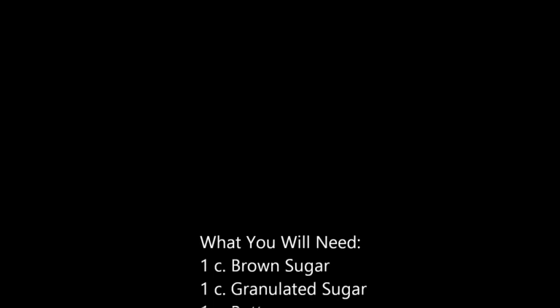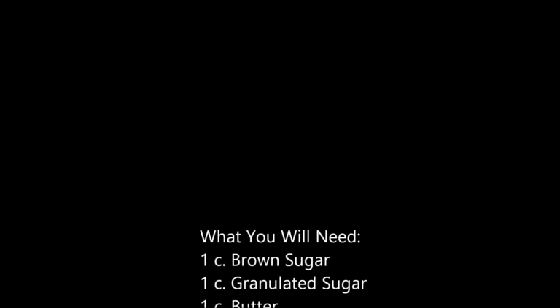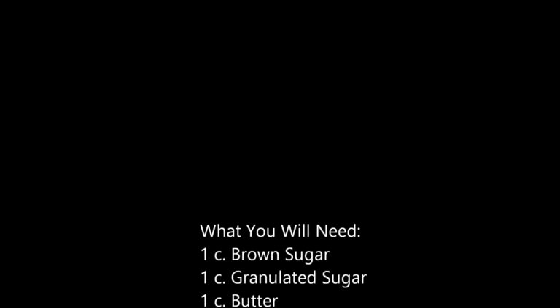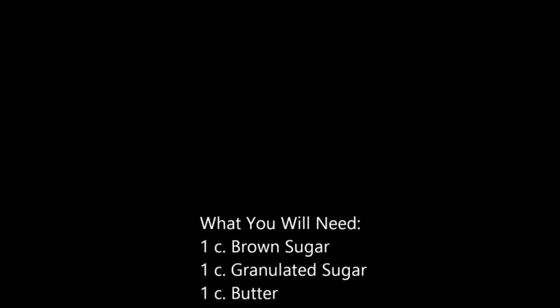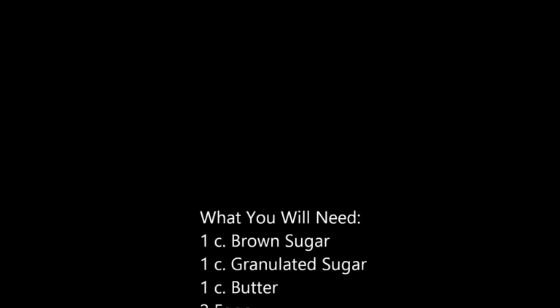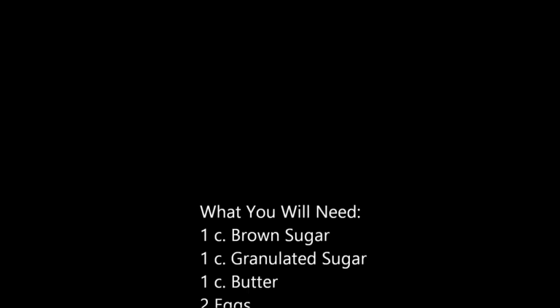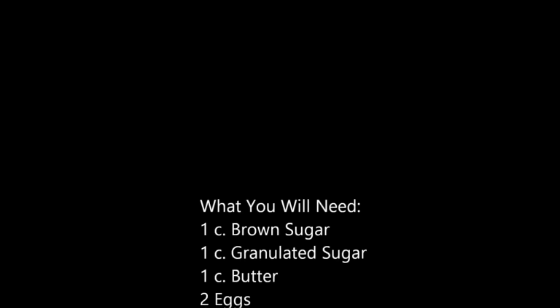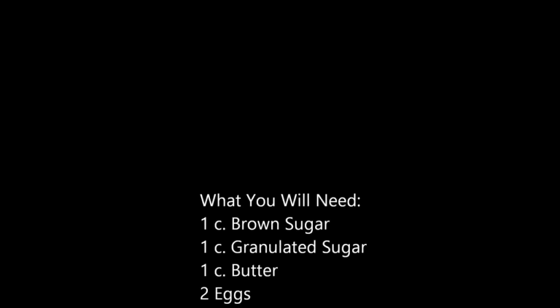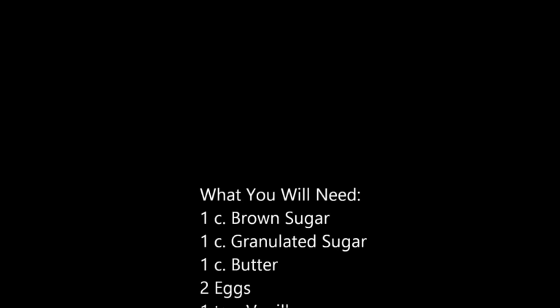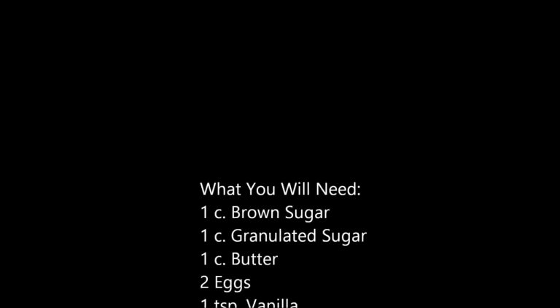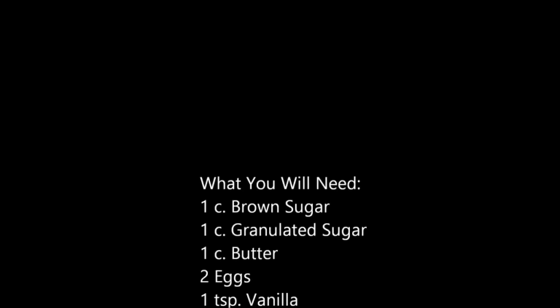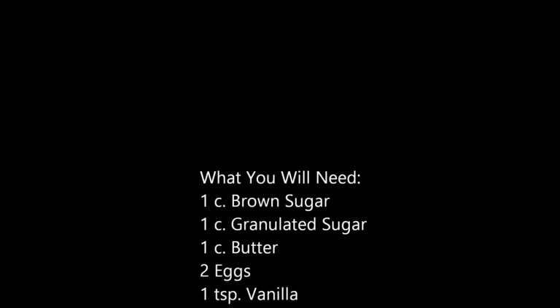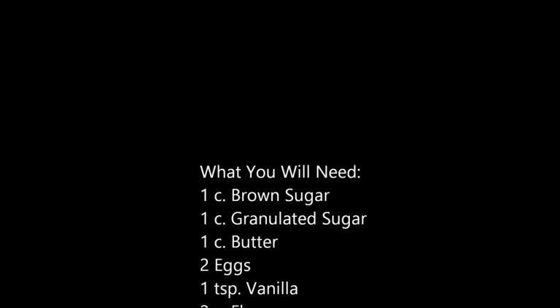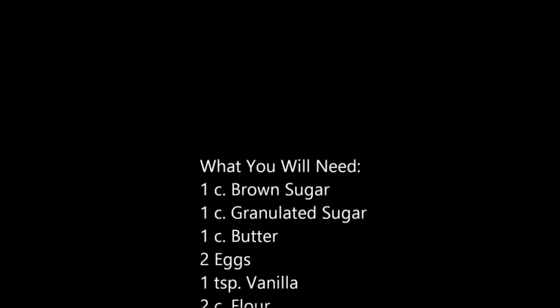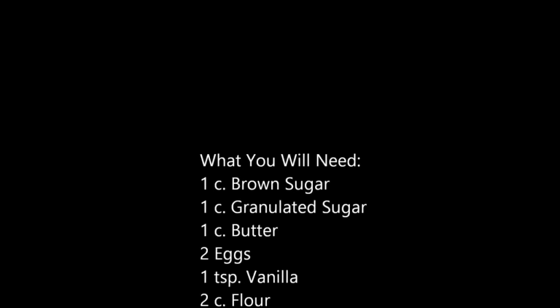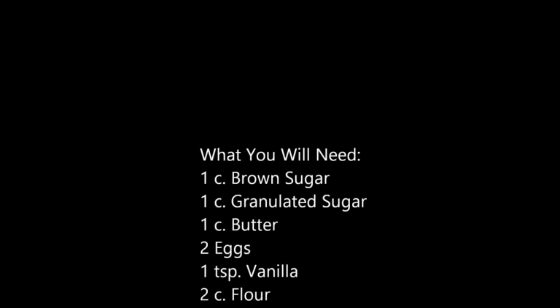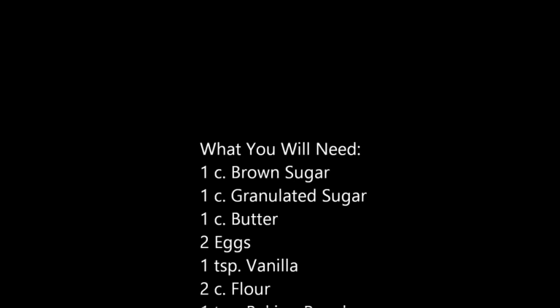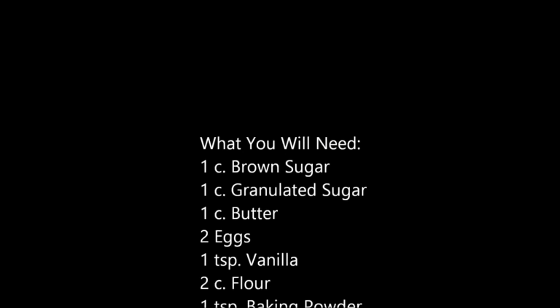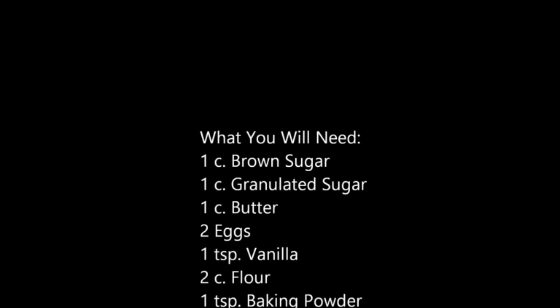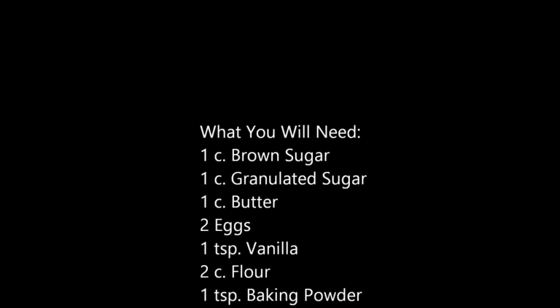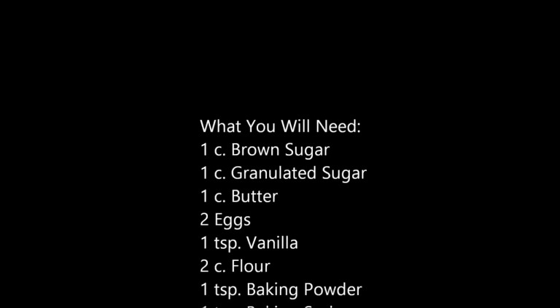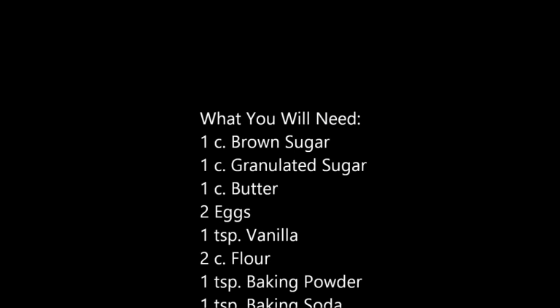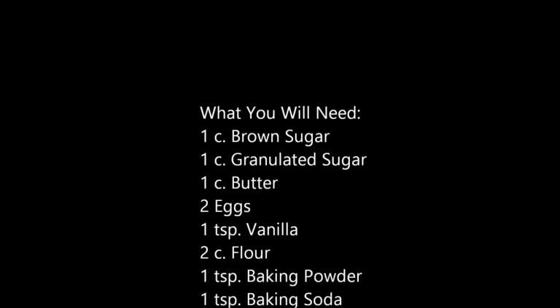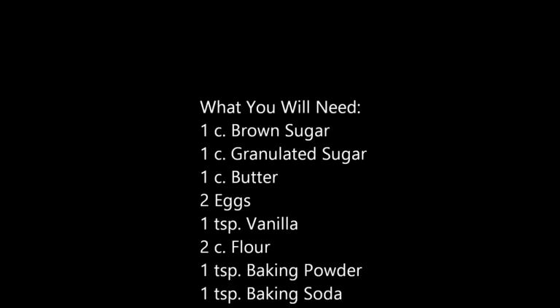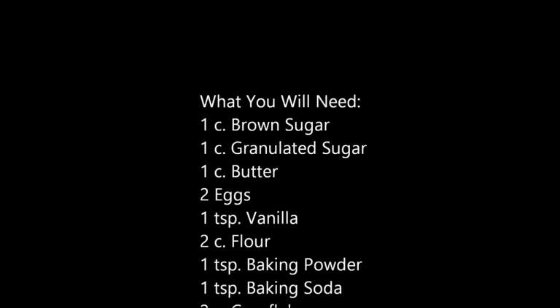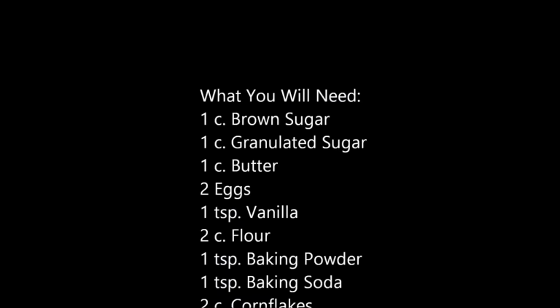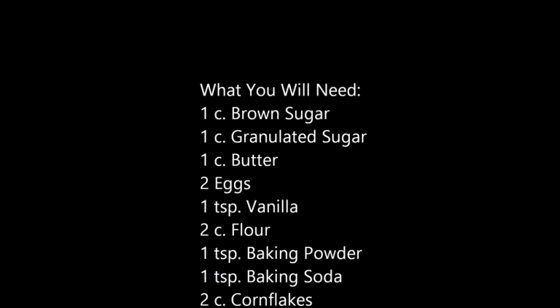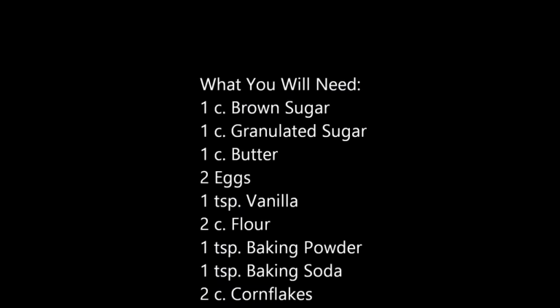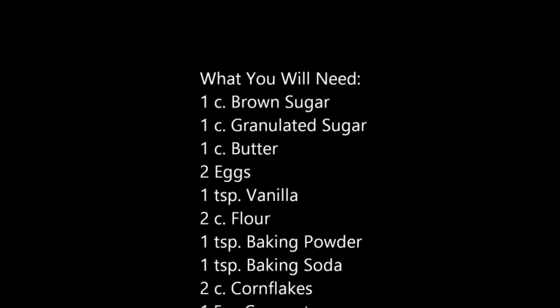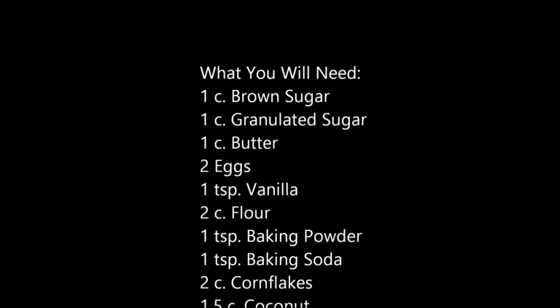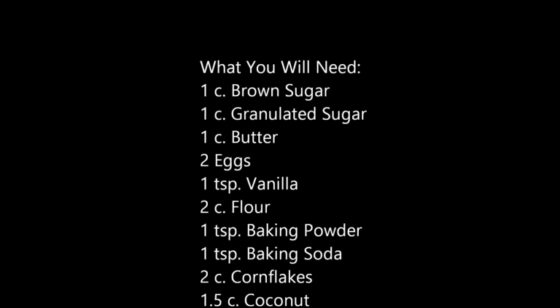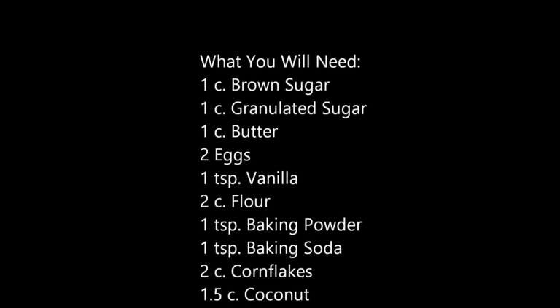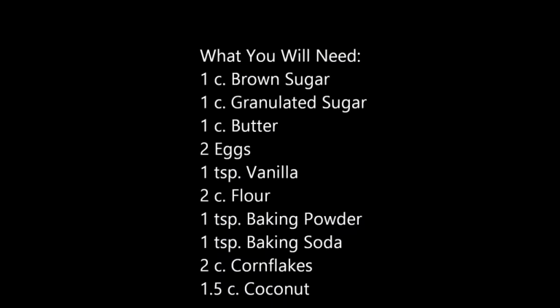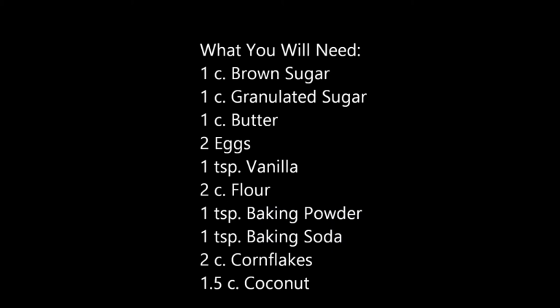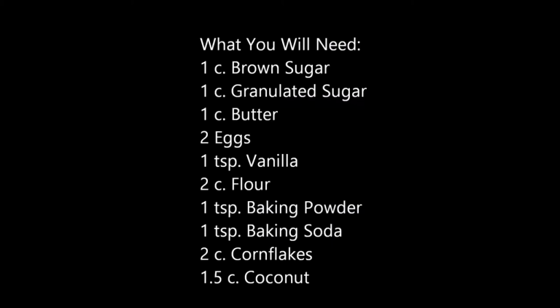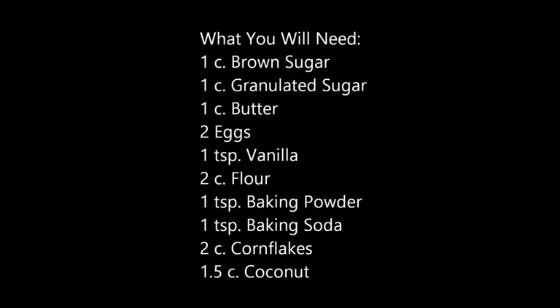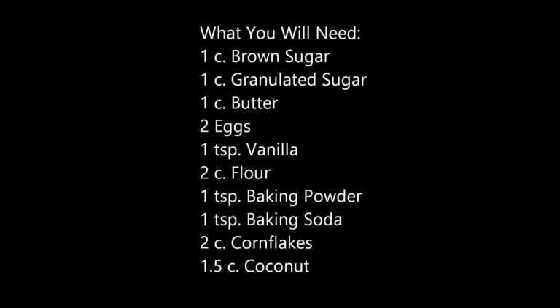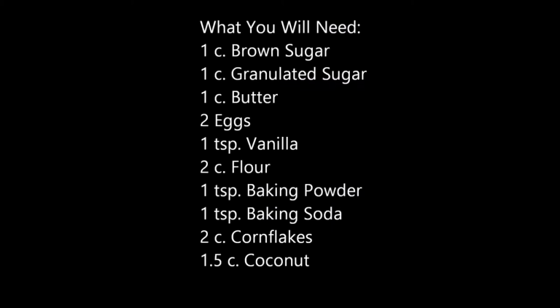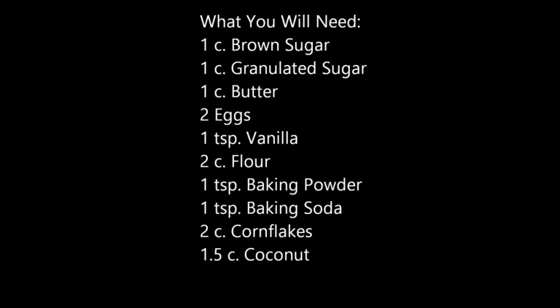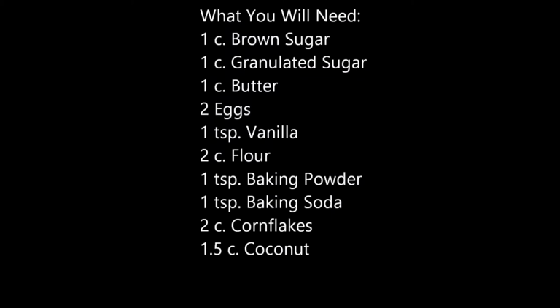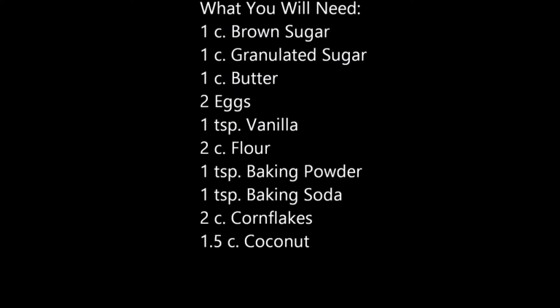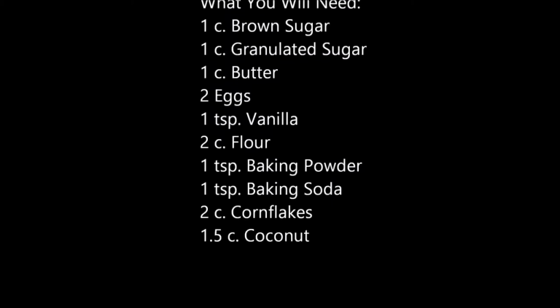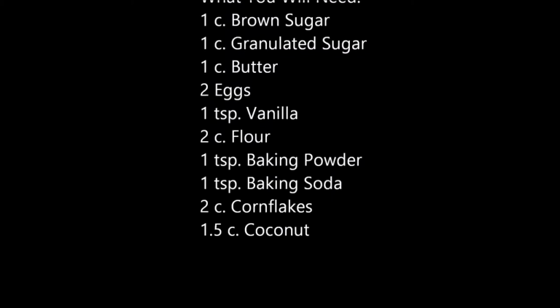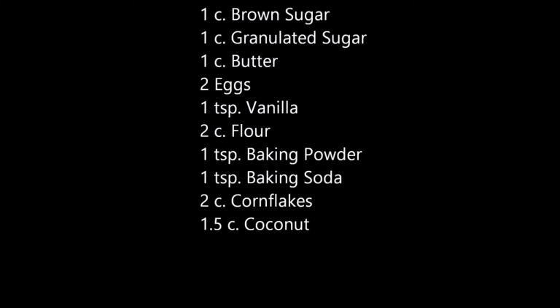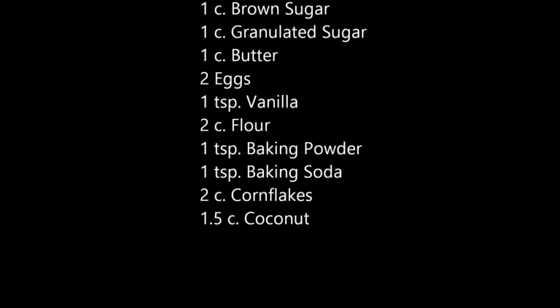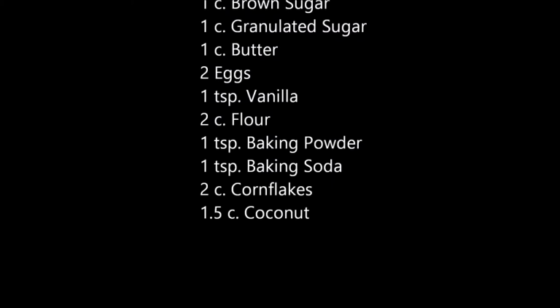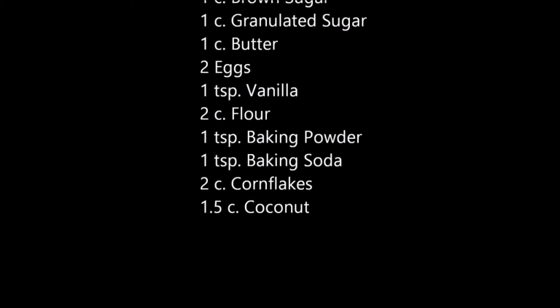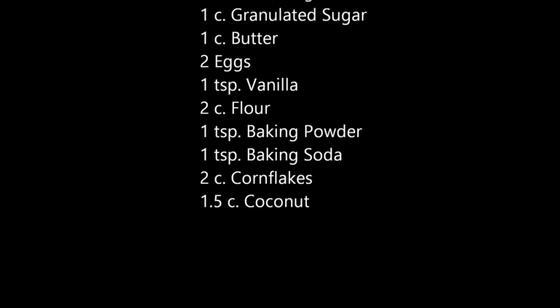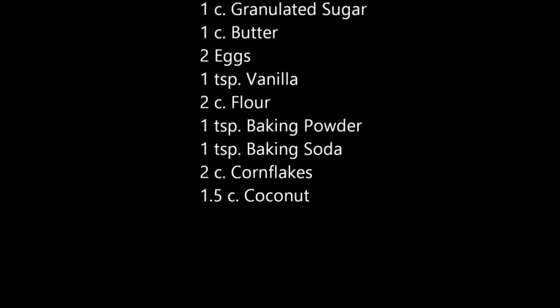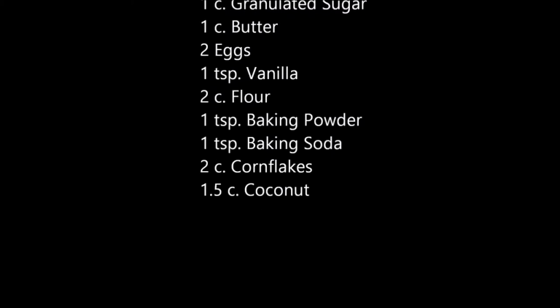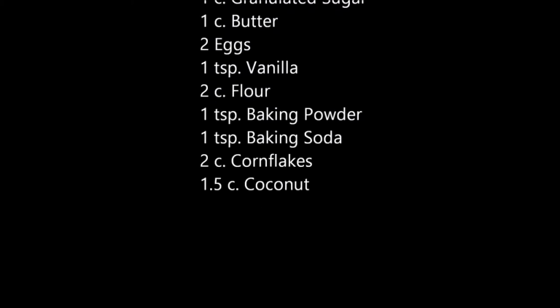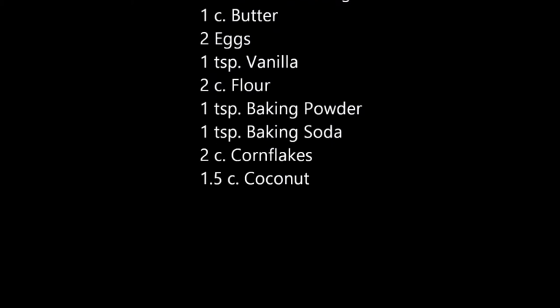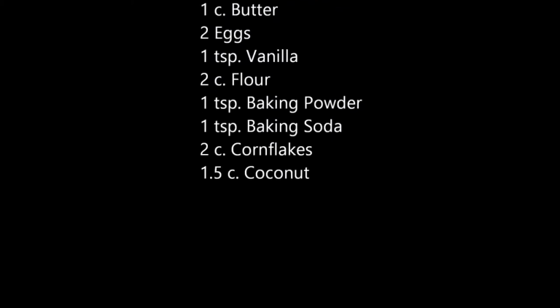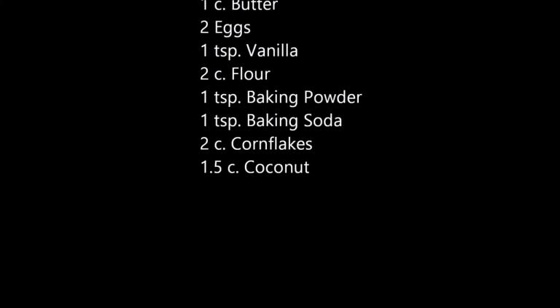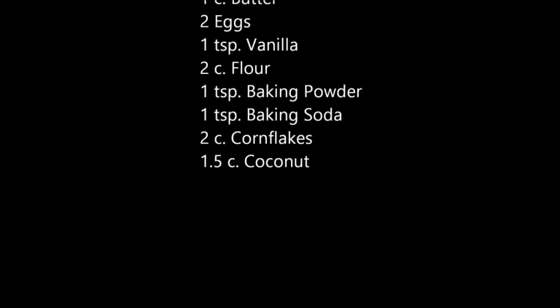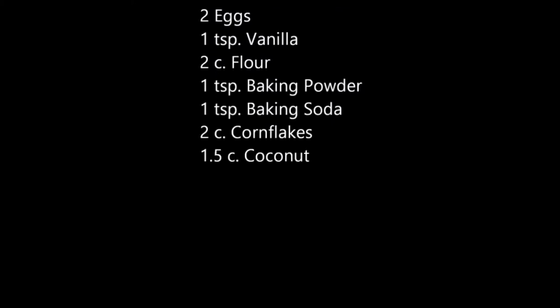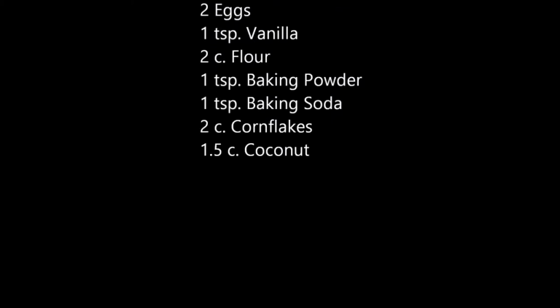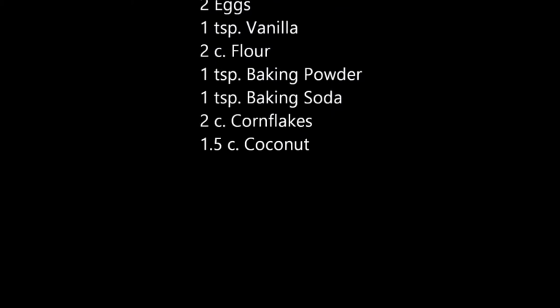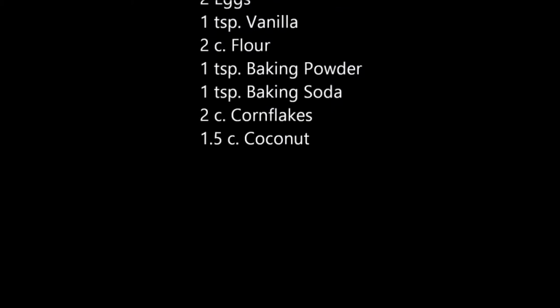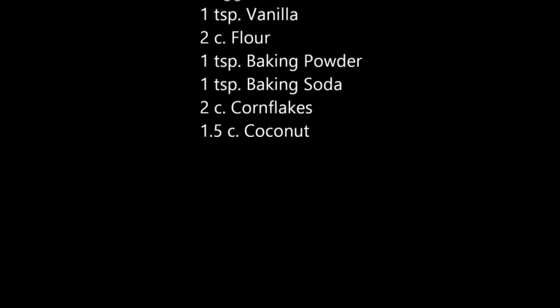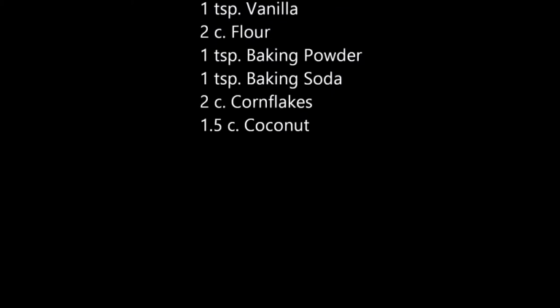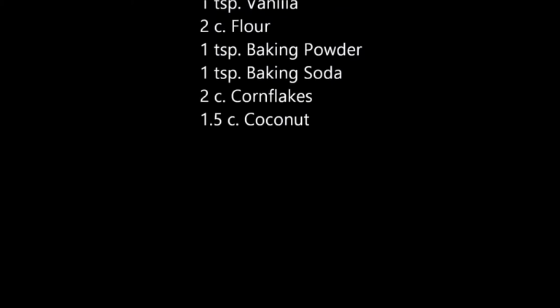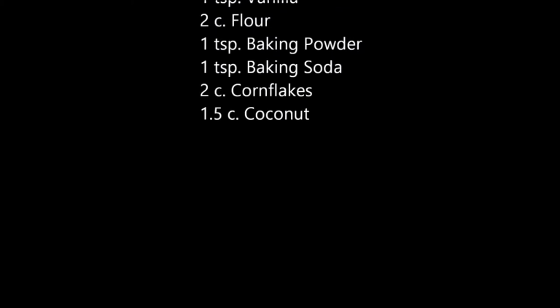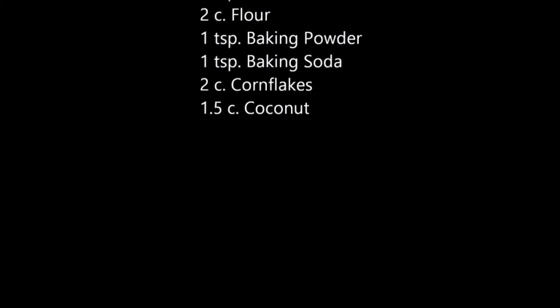Here's a list of stuff you'll need: brown sugar, sugar, butter, eggs, vanilla, flour, baking powder, baking soda, cornflakes, and of course coconut.